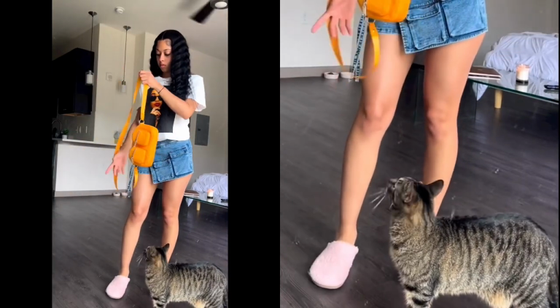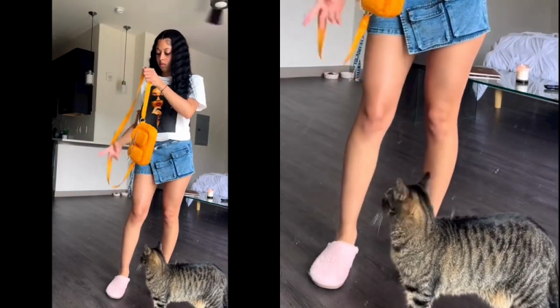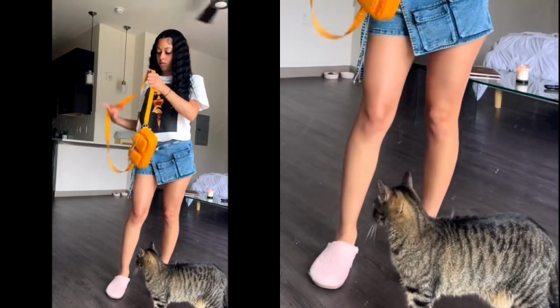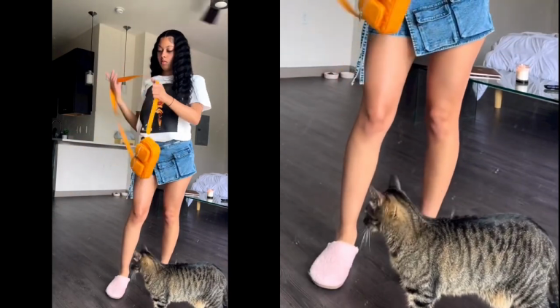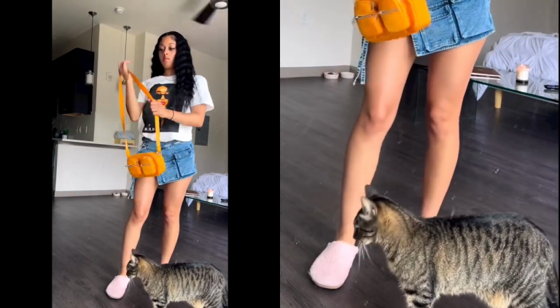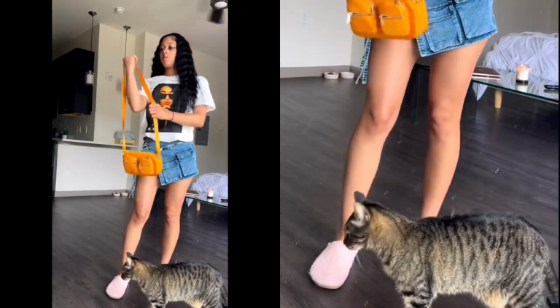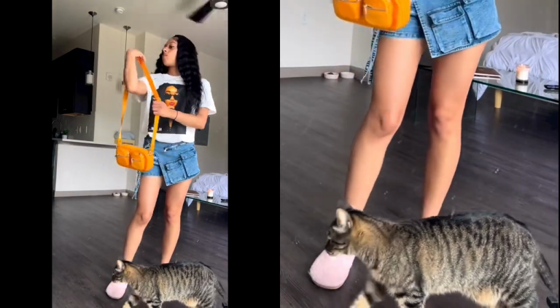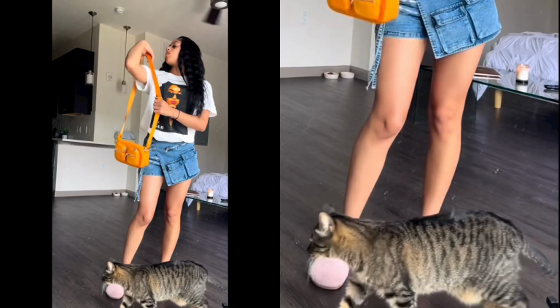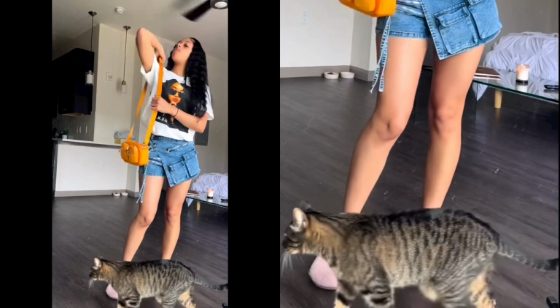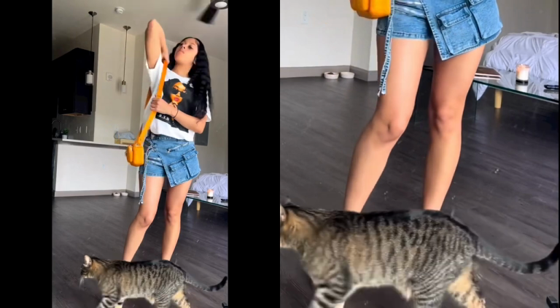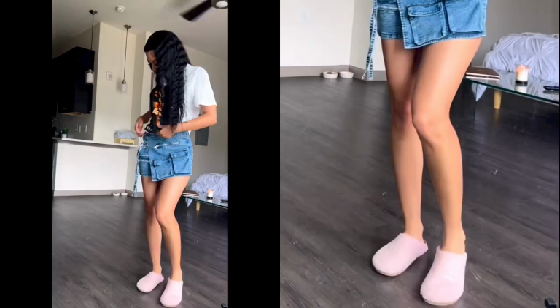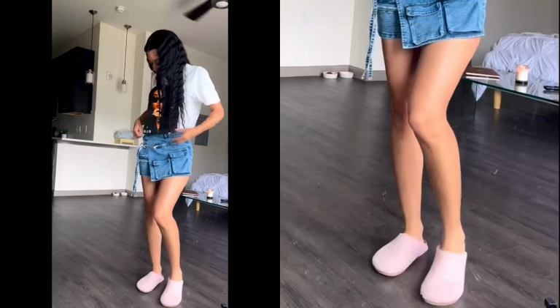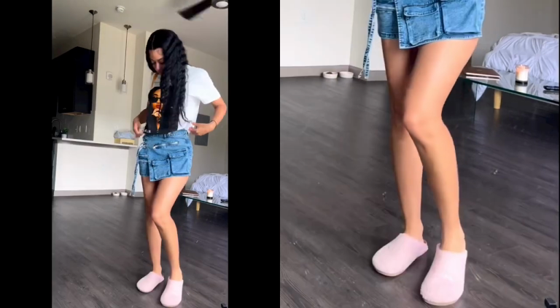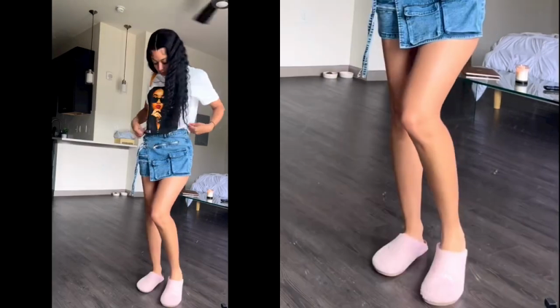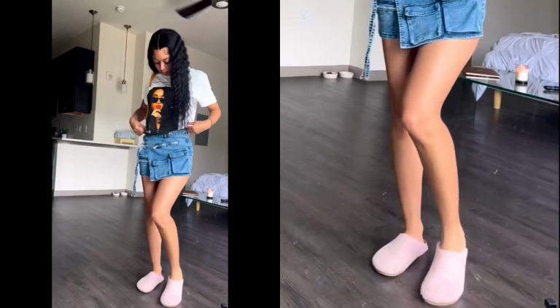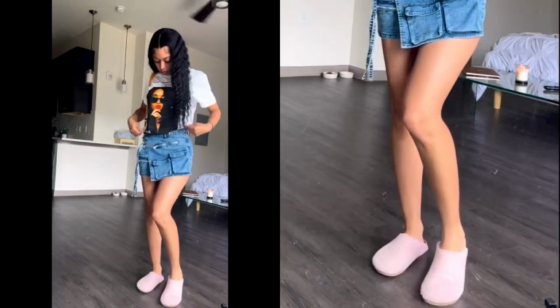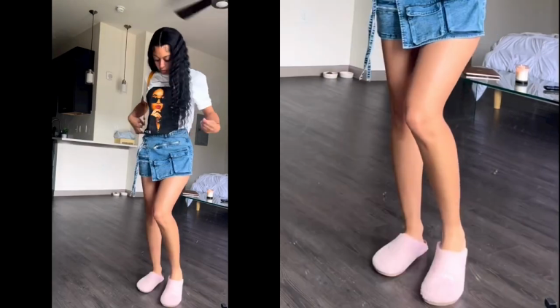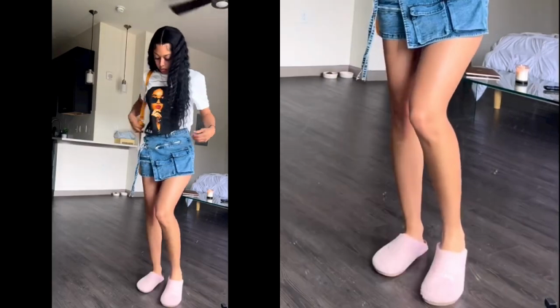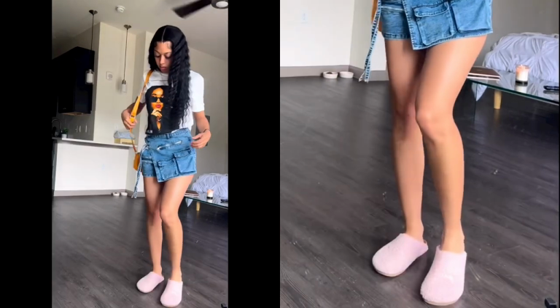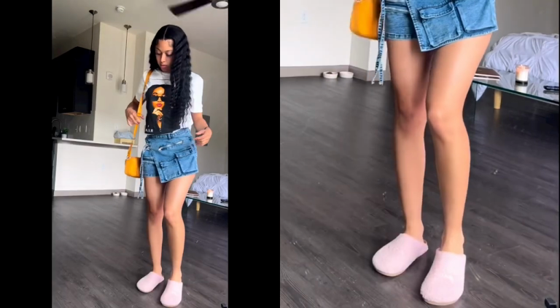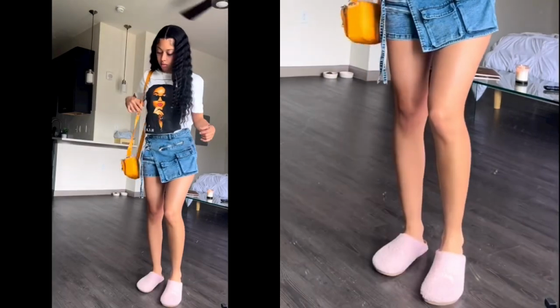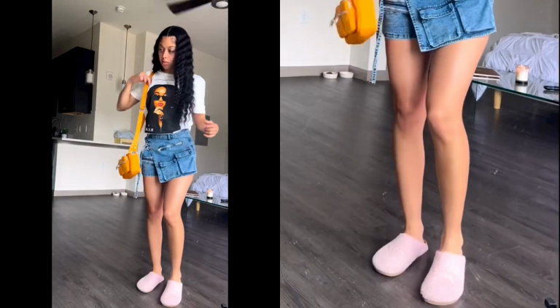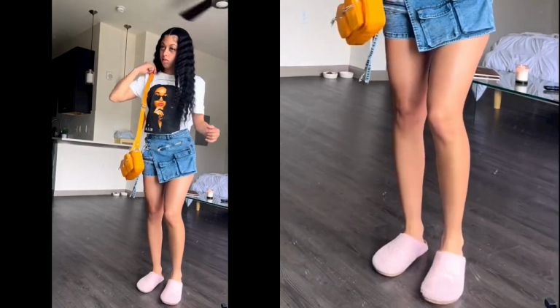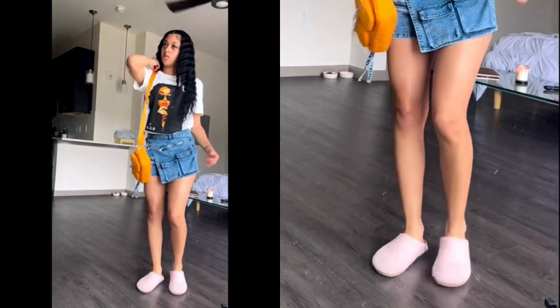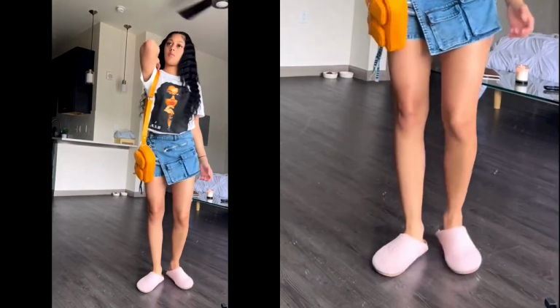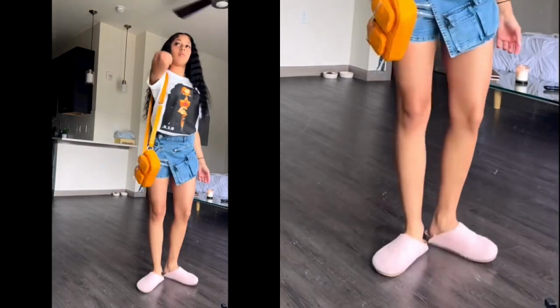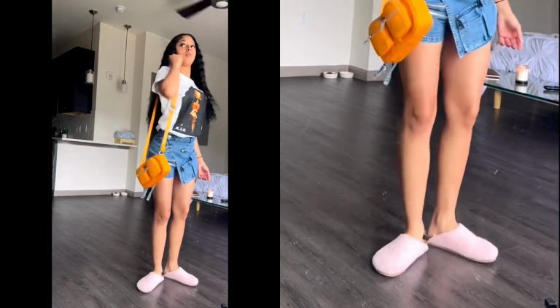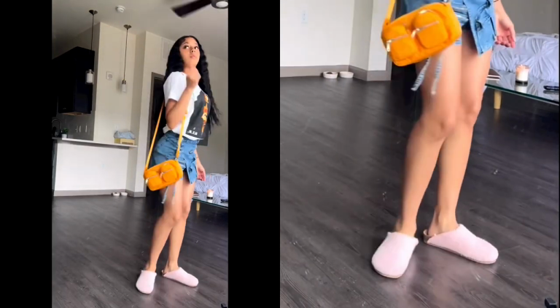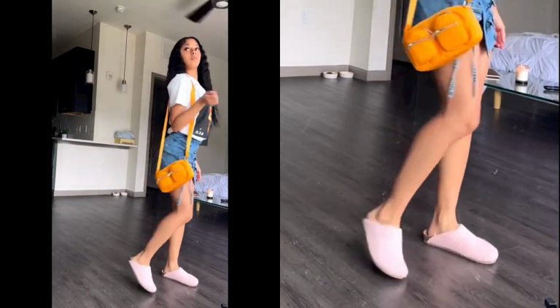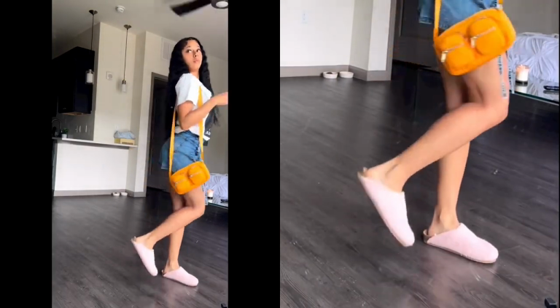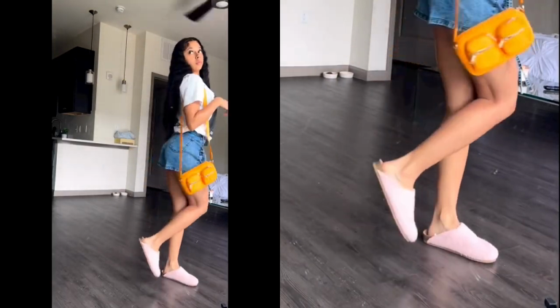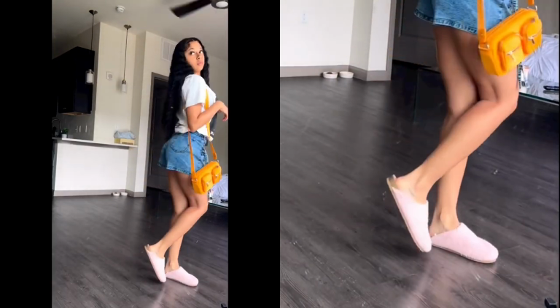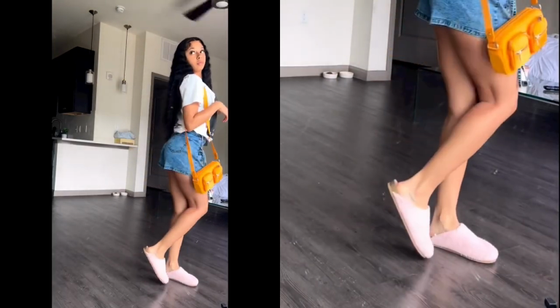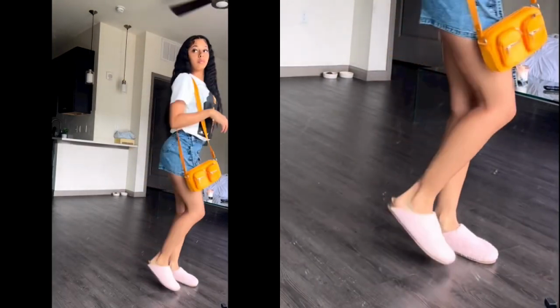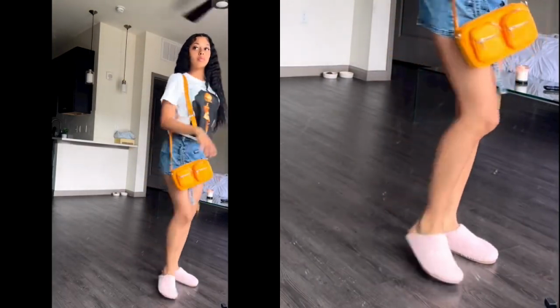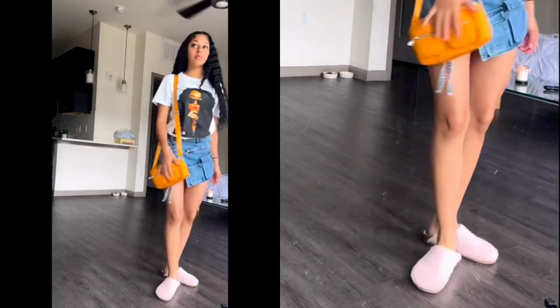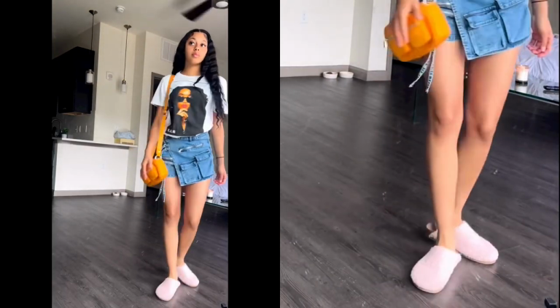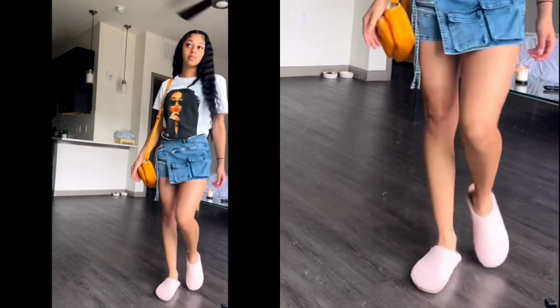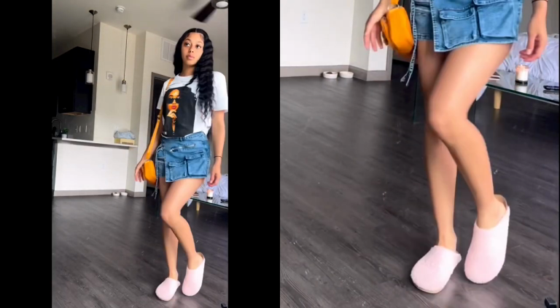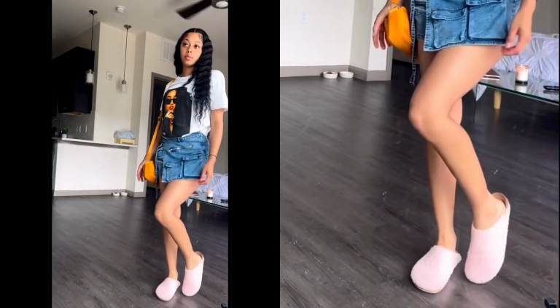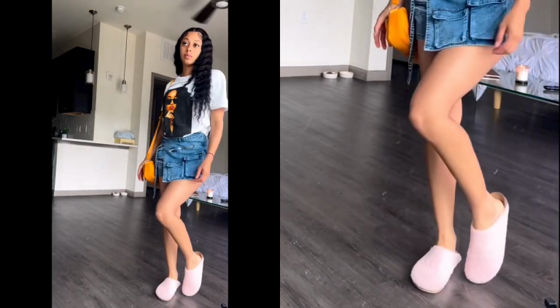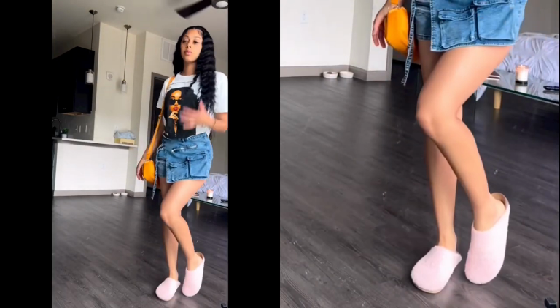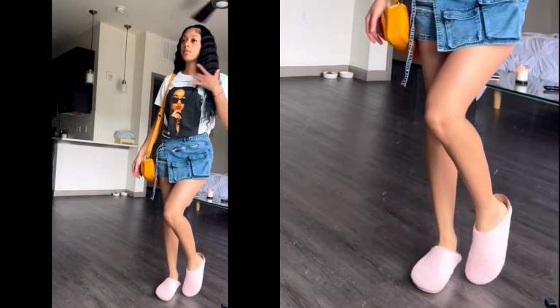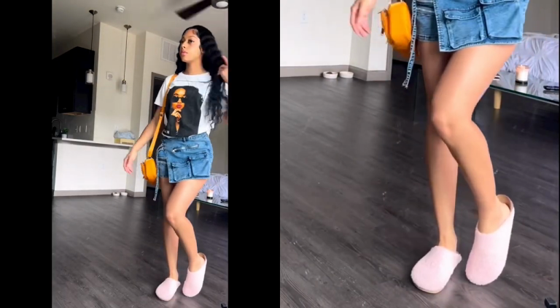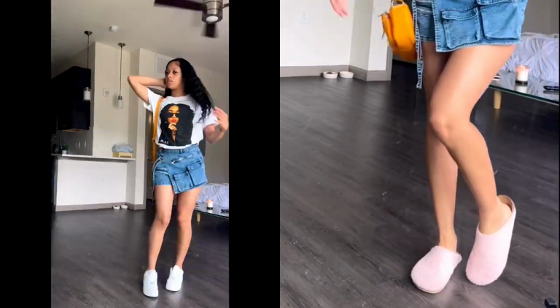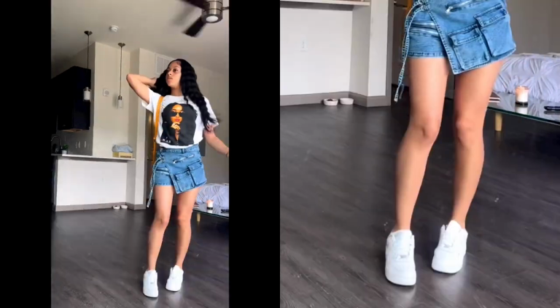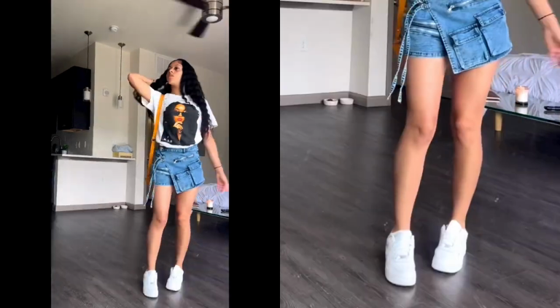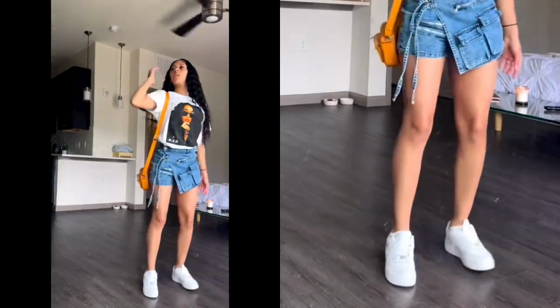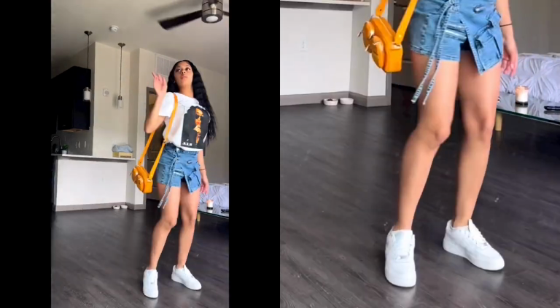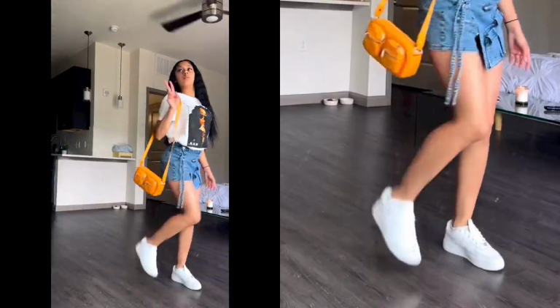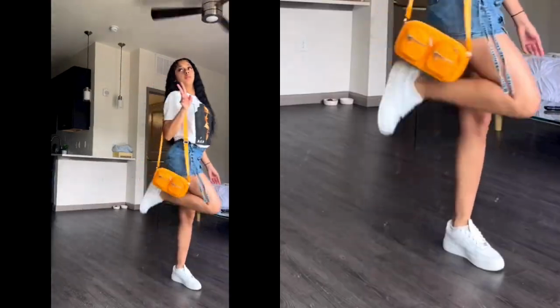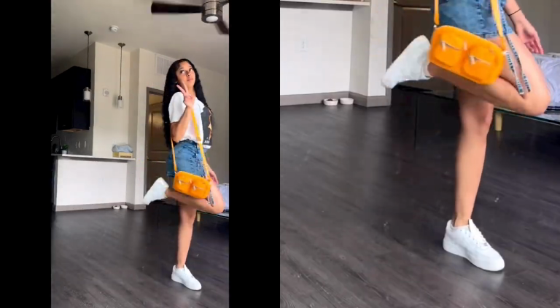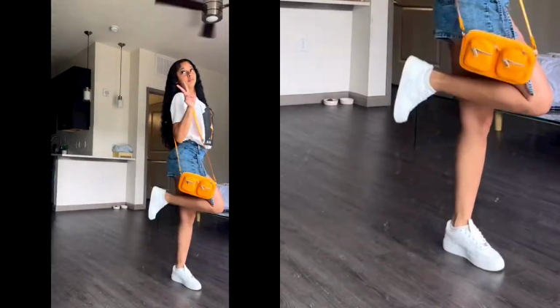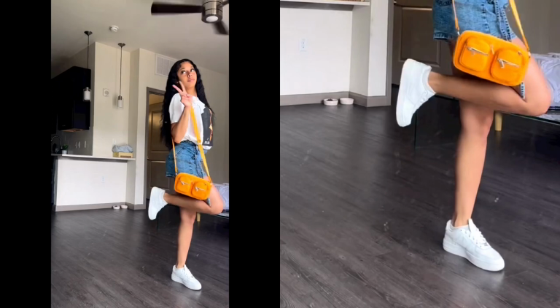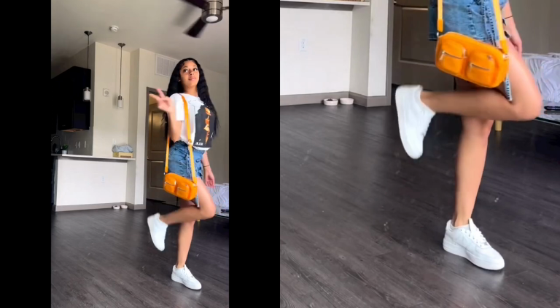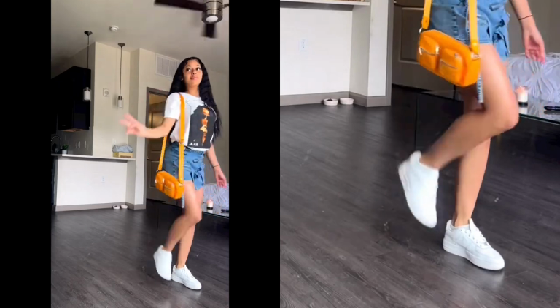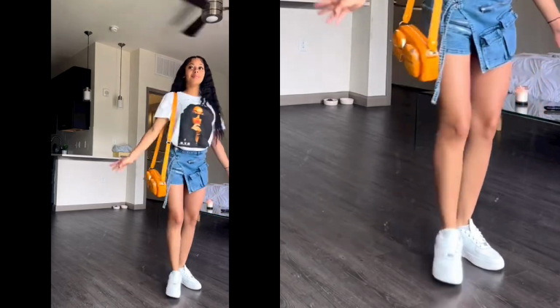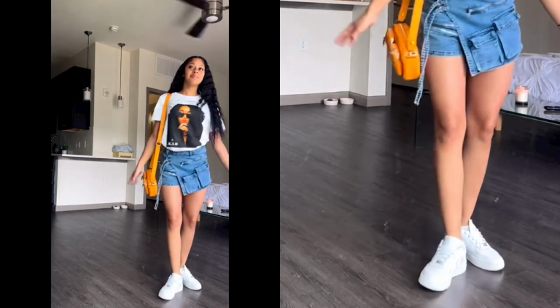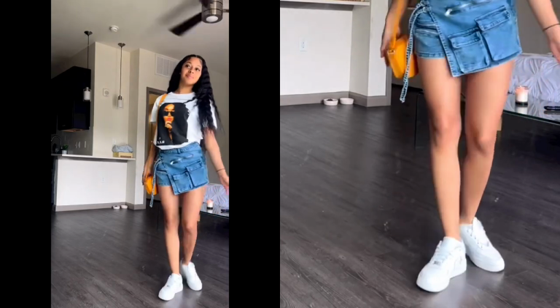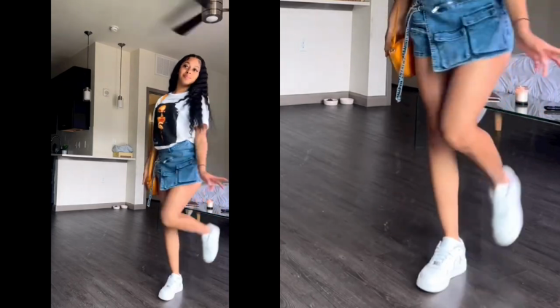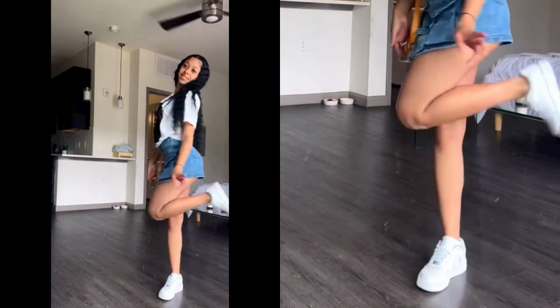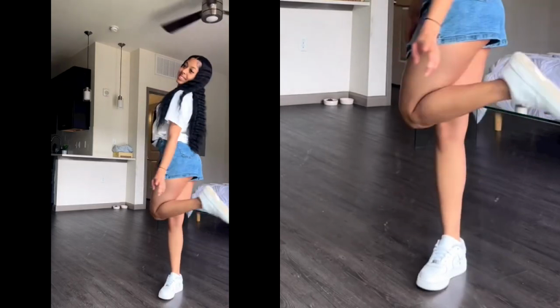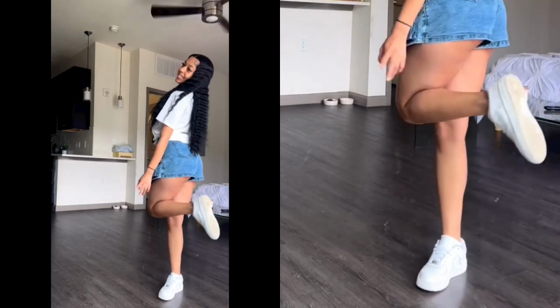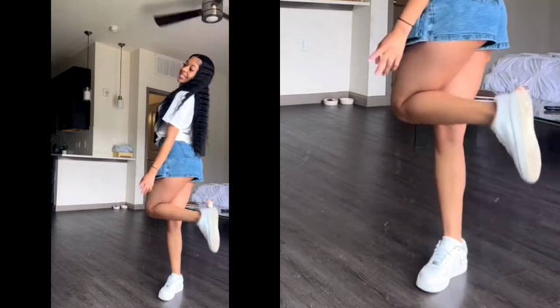And then she got this orange accessory purse, slash handbag if you will.